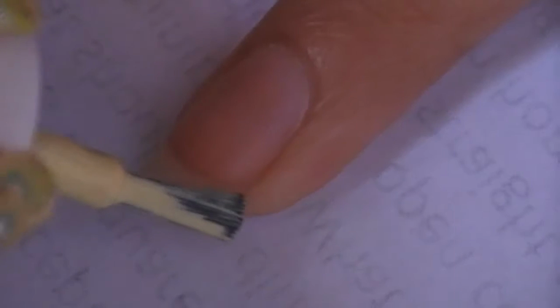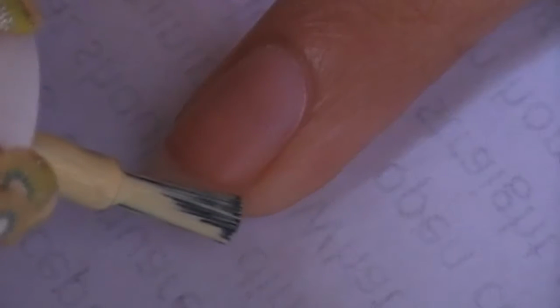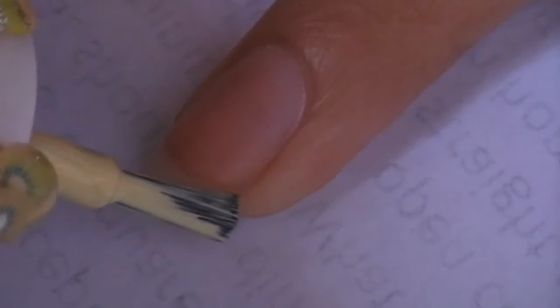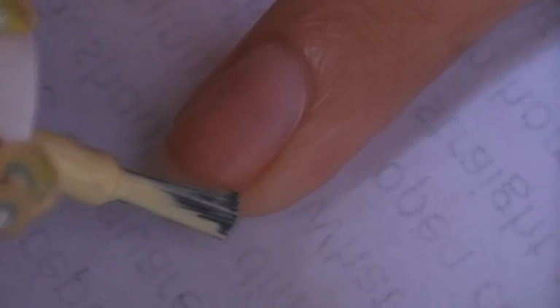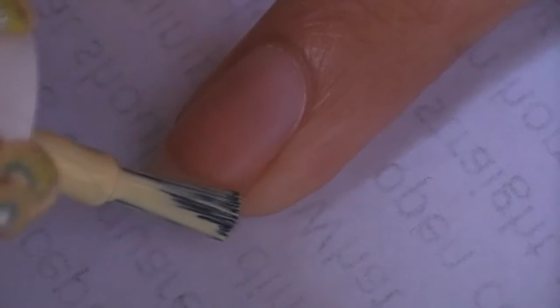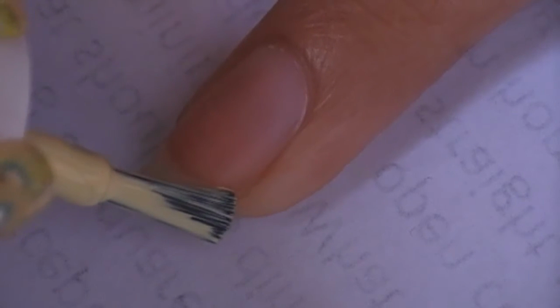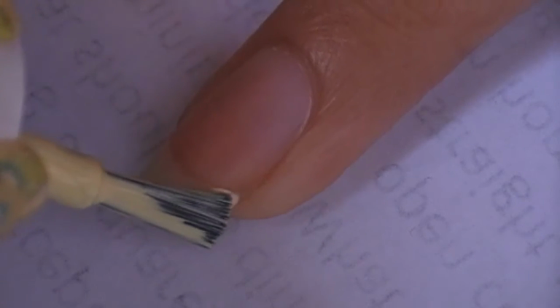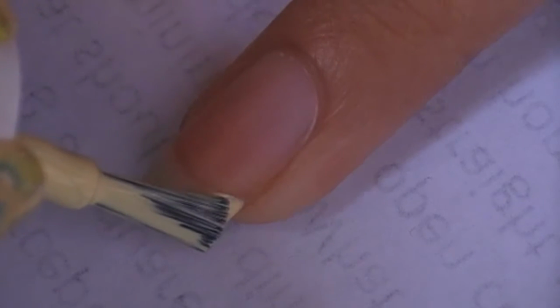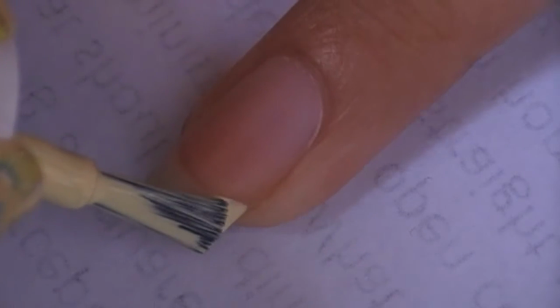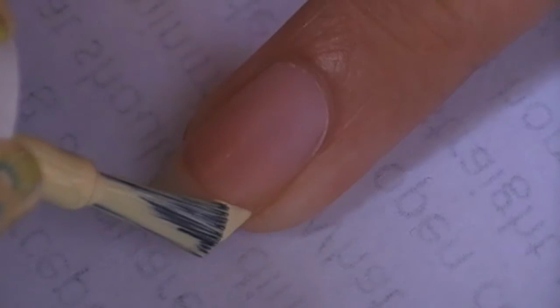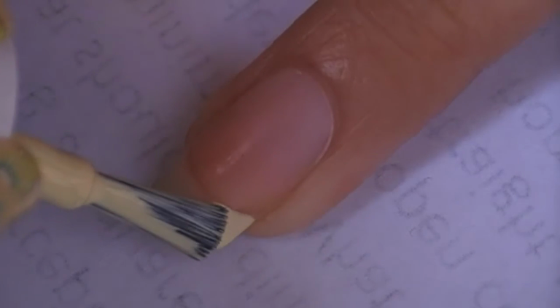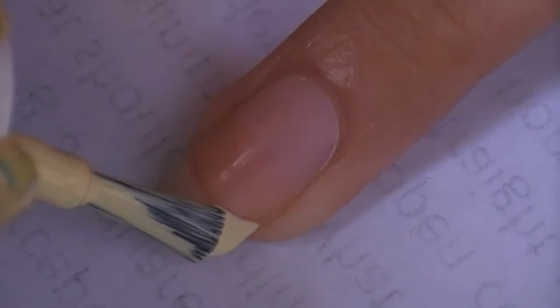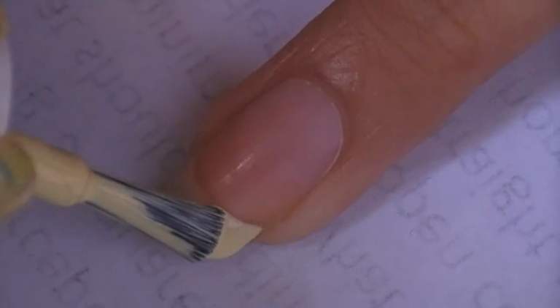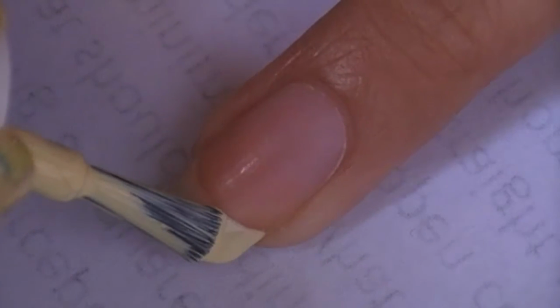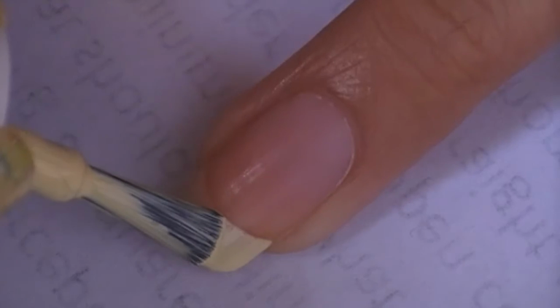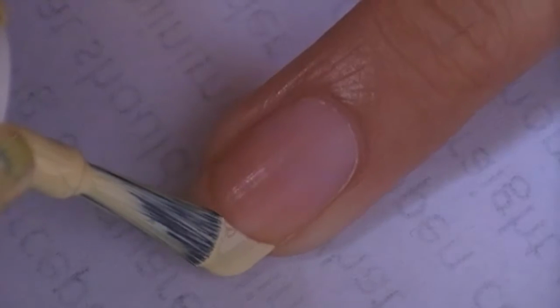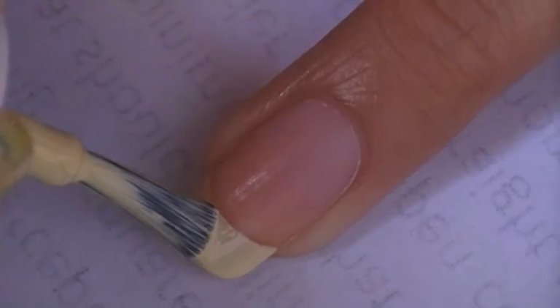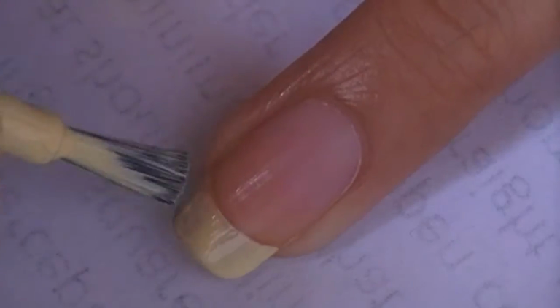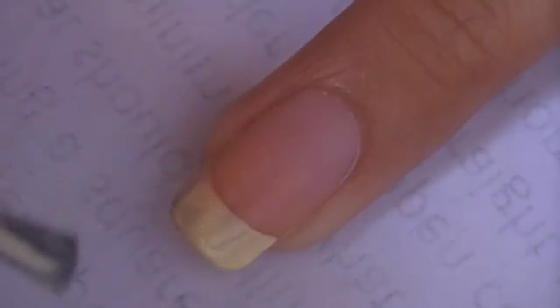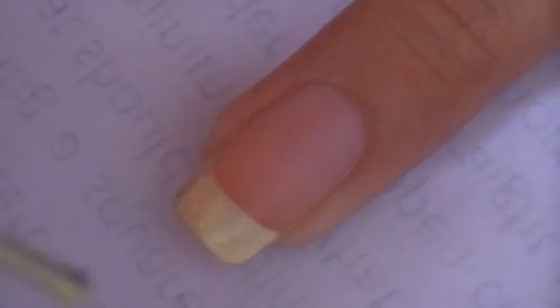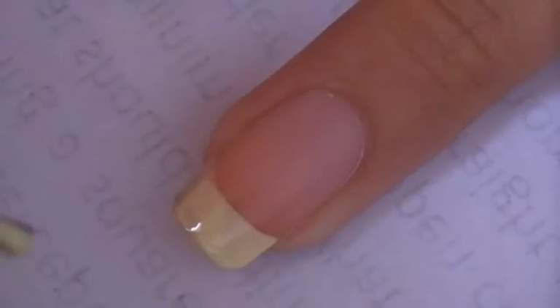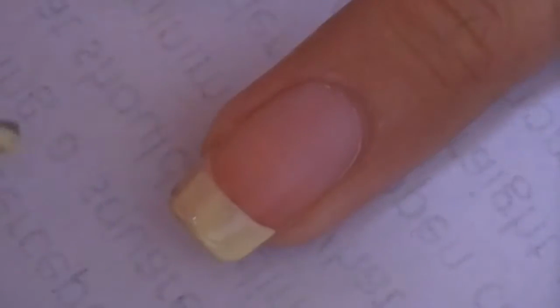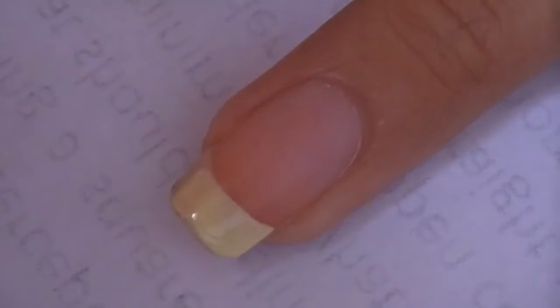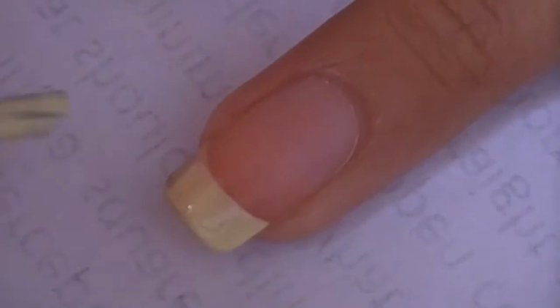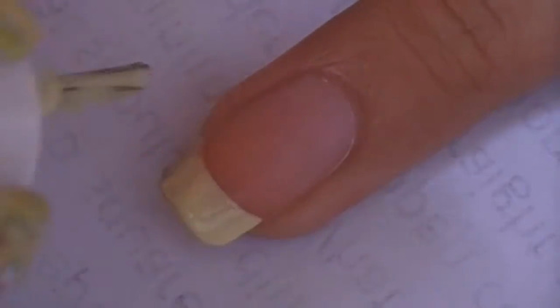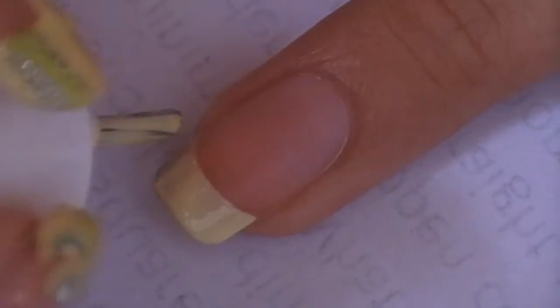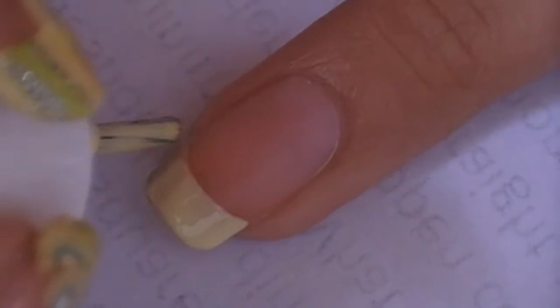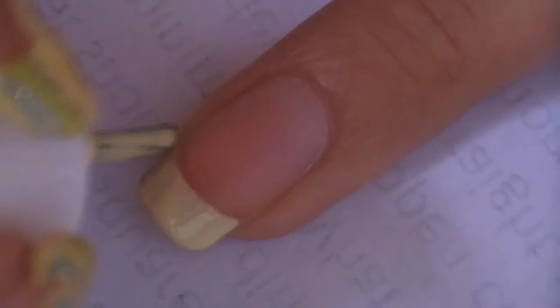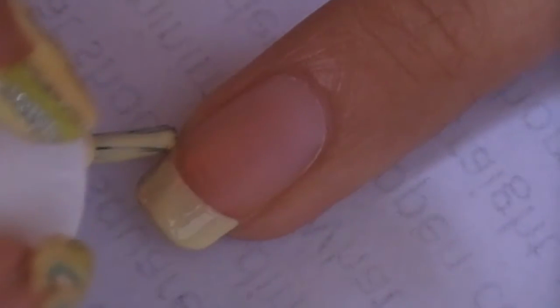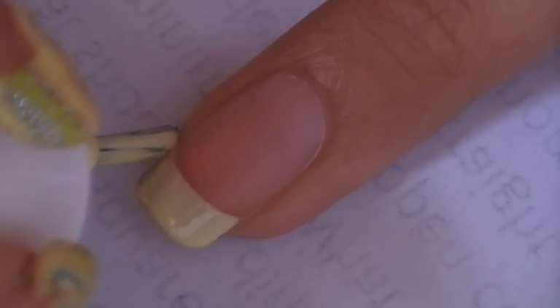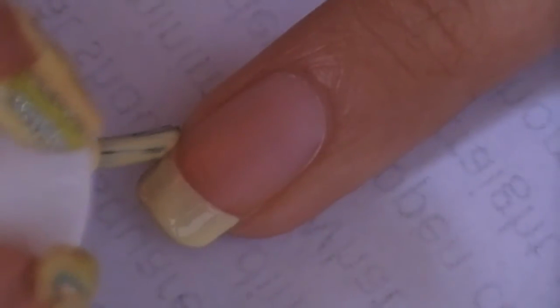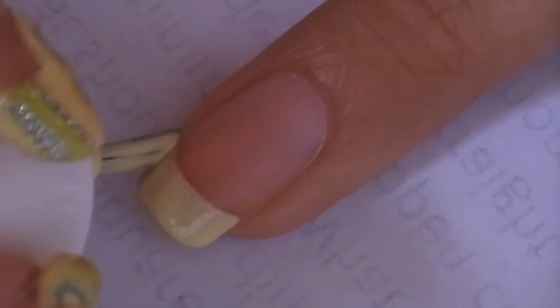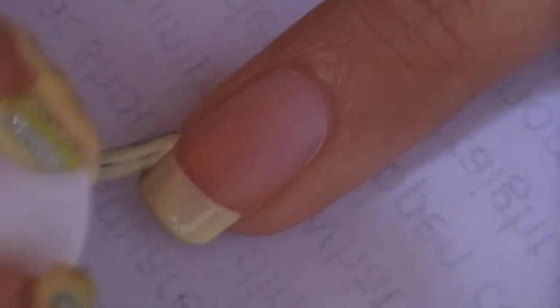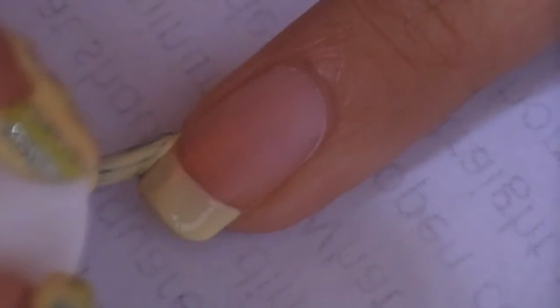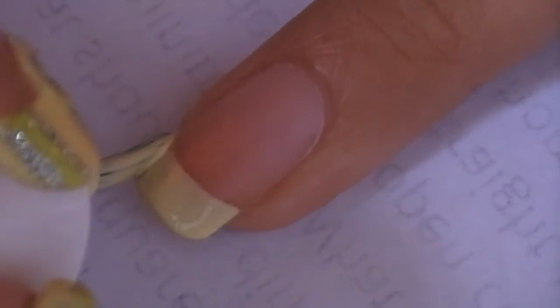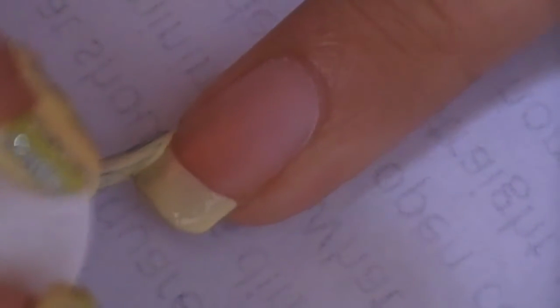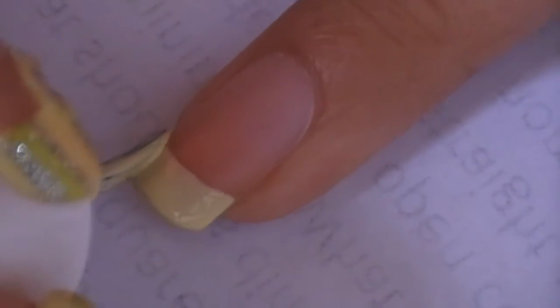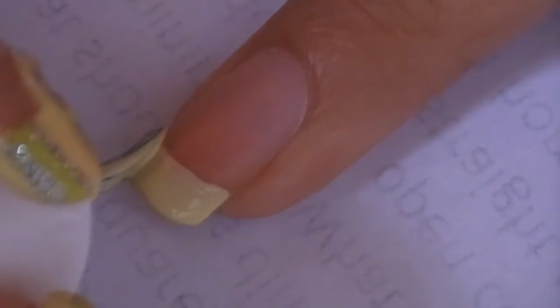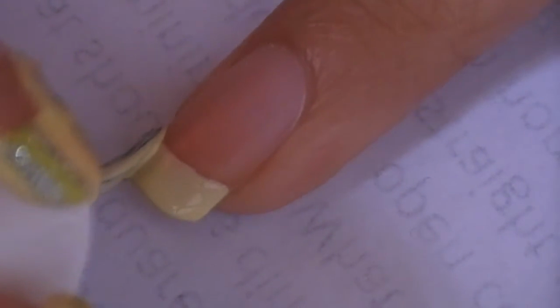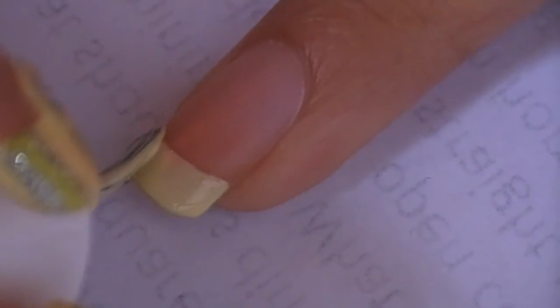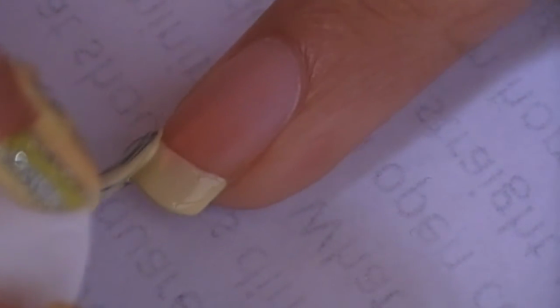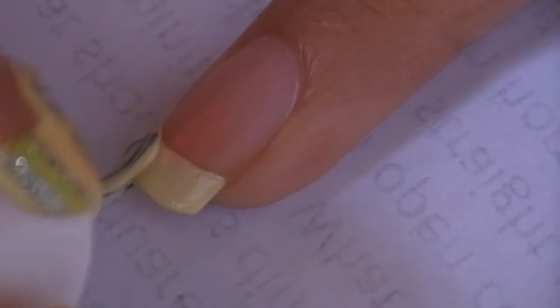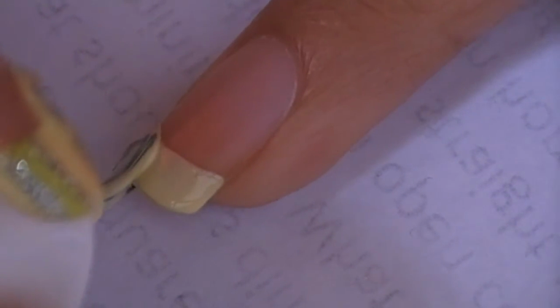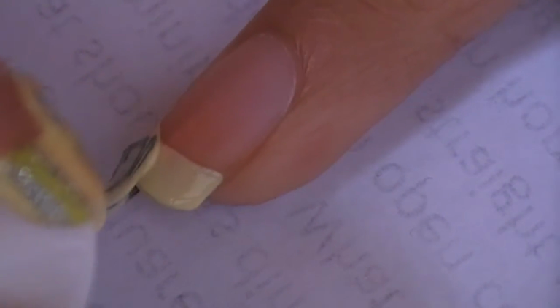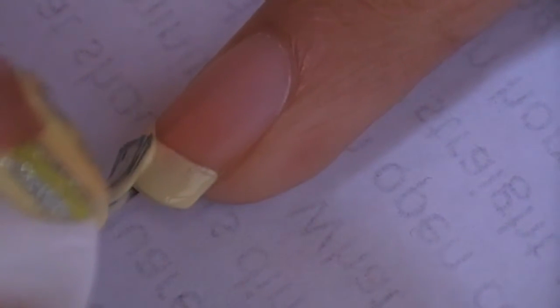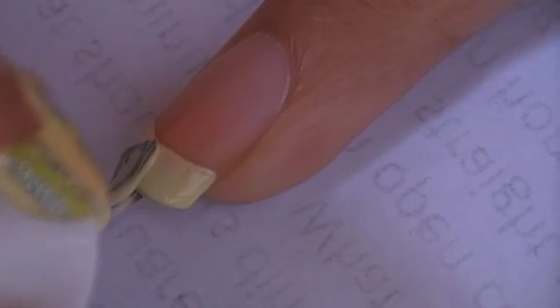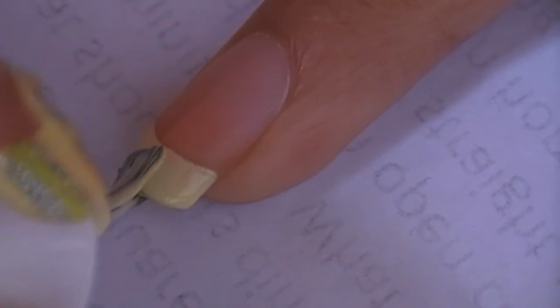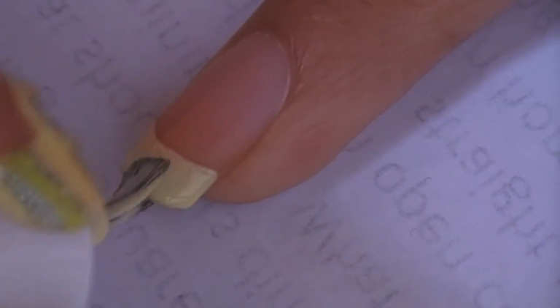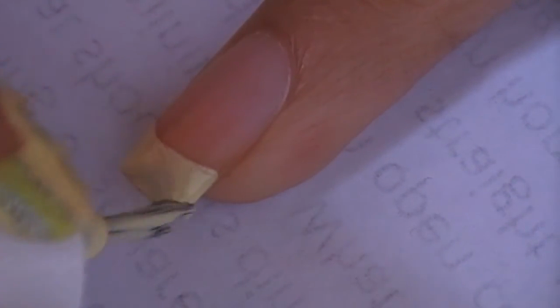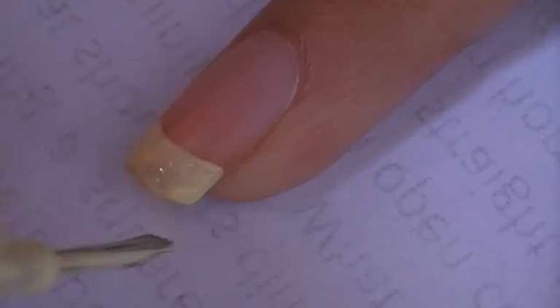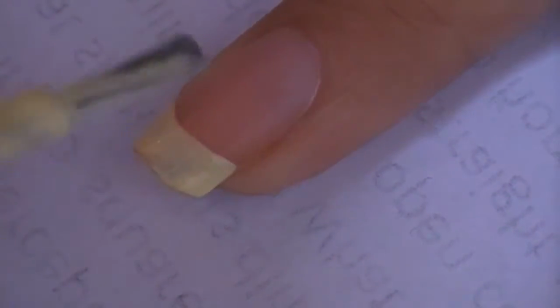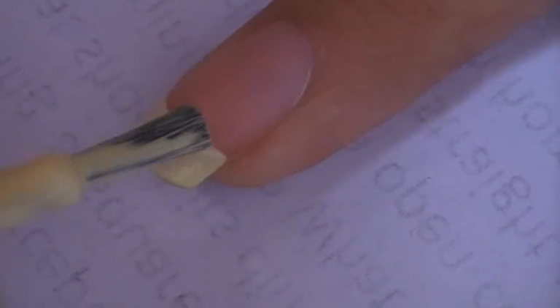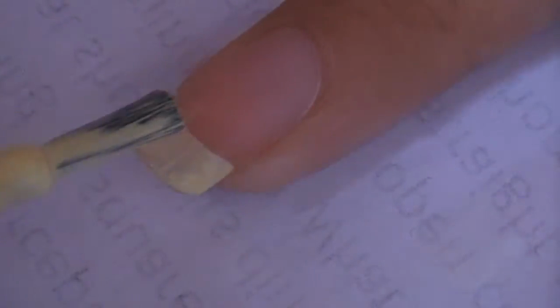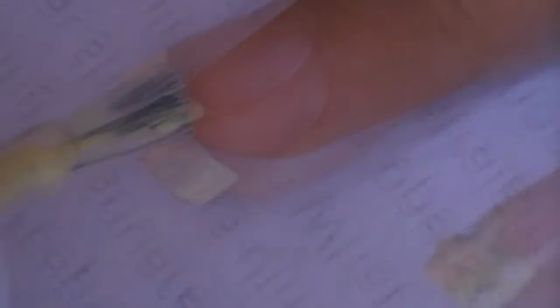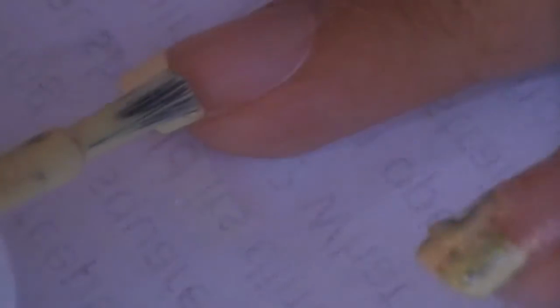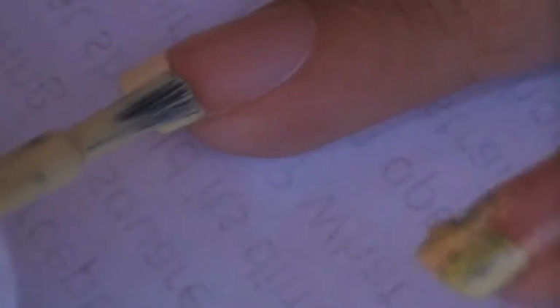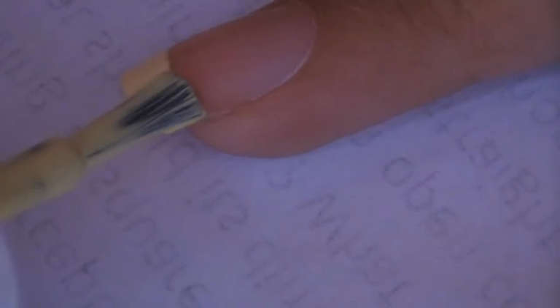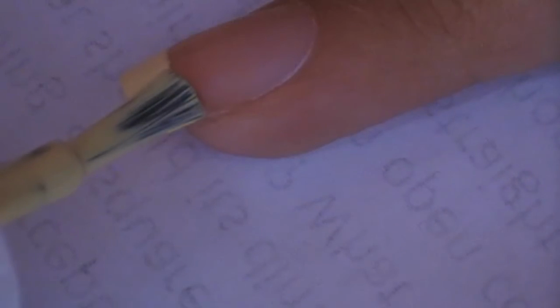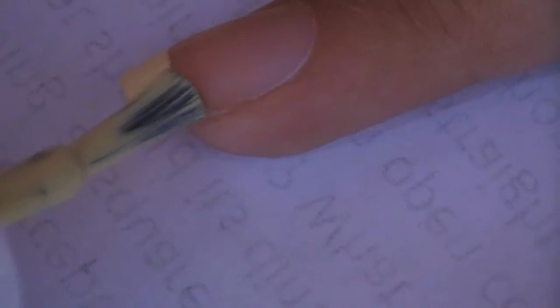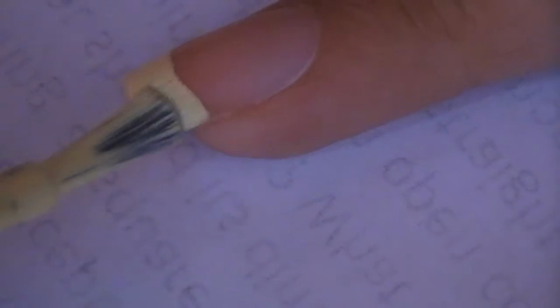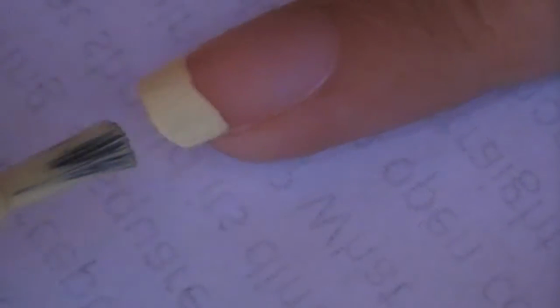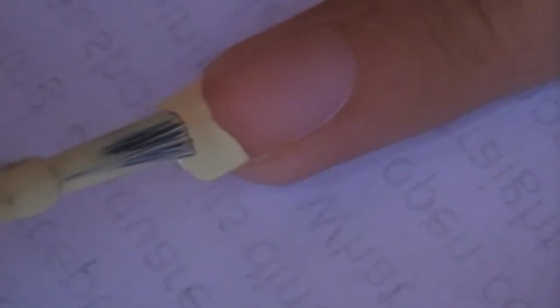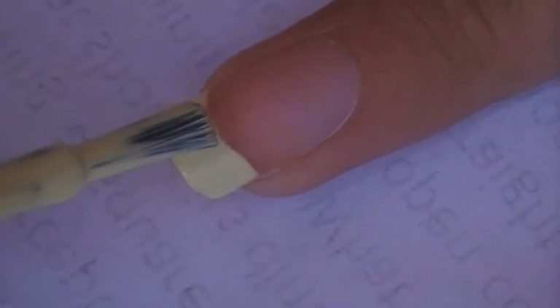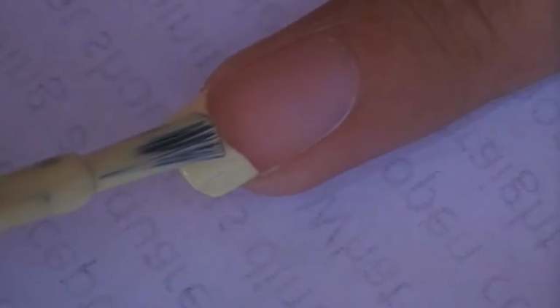The first thing you want to do is to make a French tip with a pale yellow nail polish. Depending on your nail polish, you may need more than one coat.